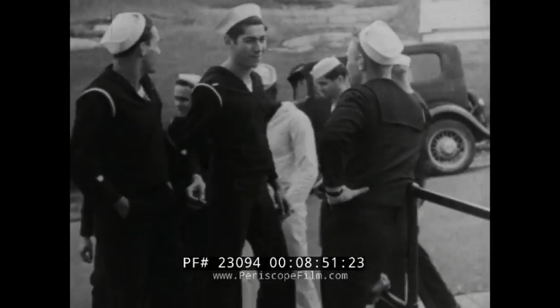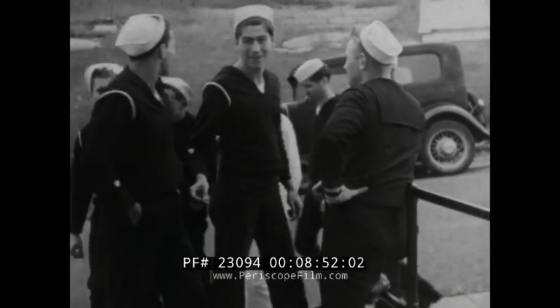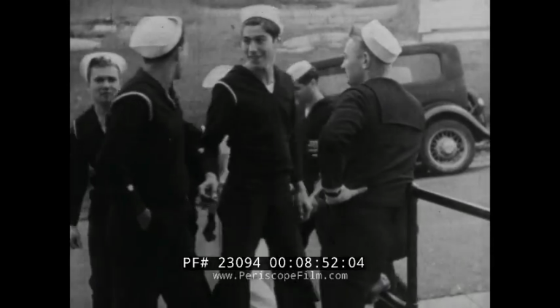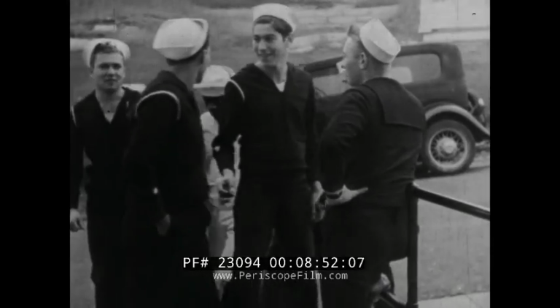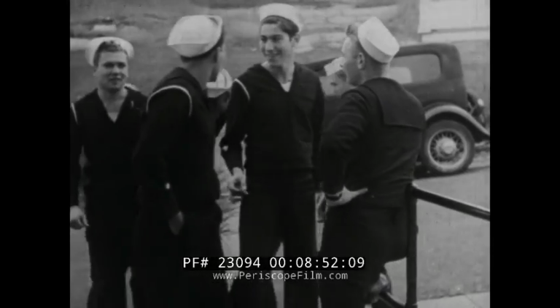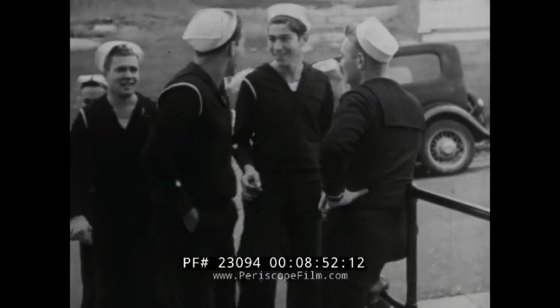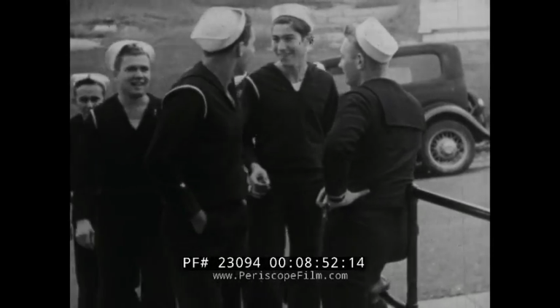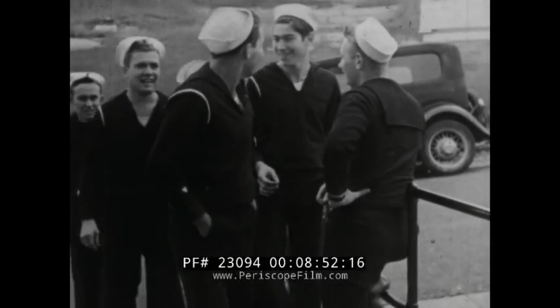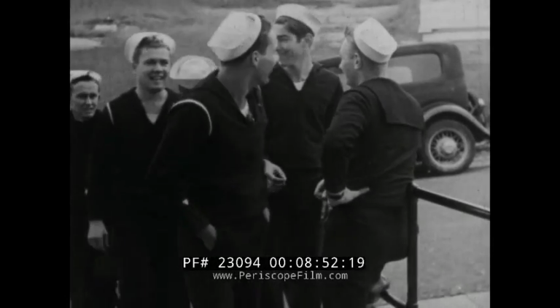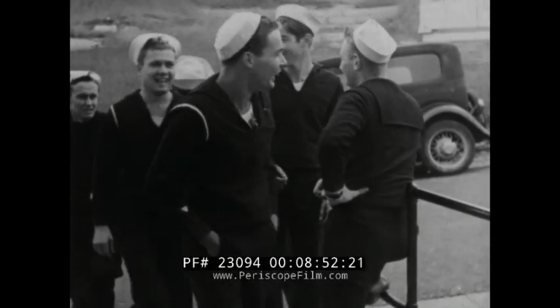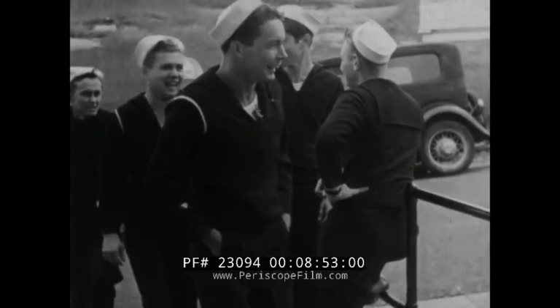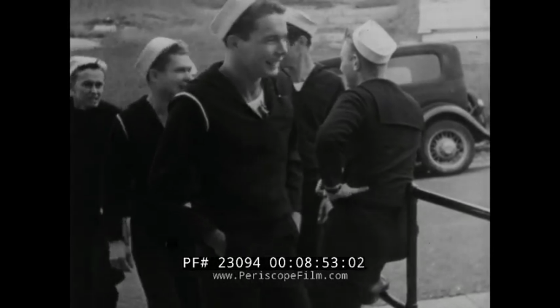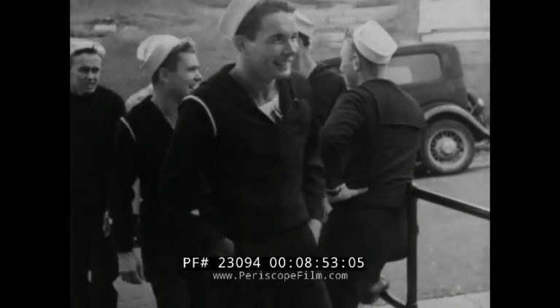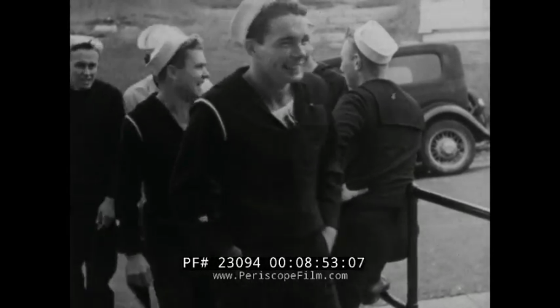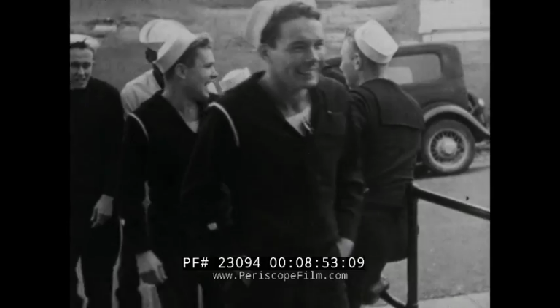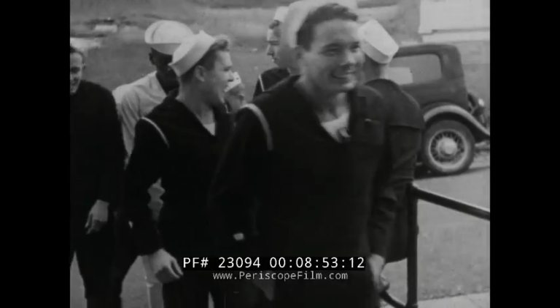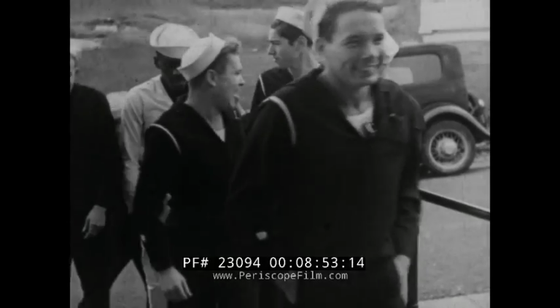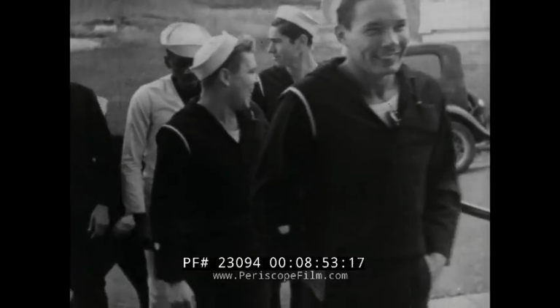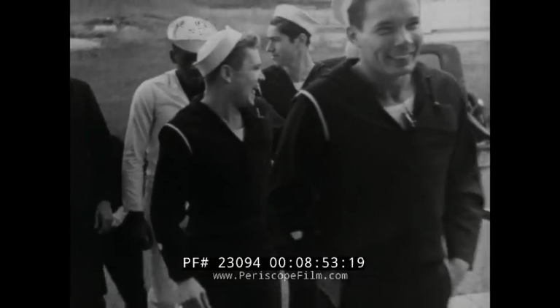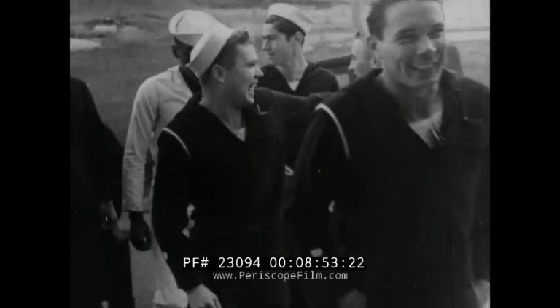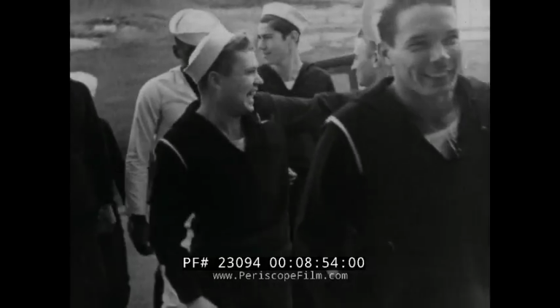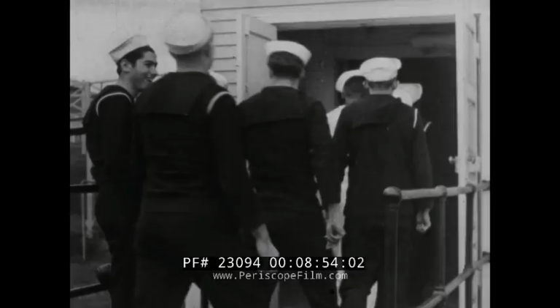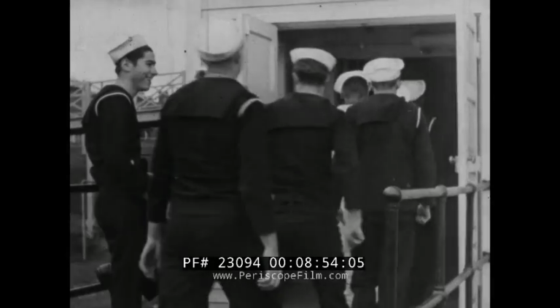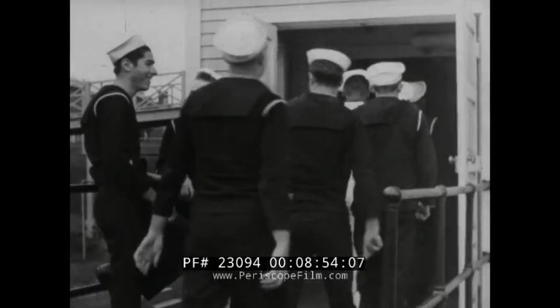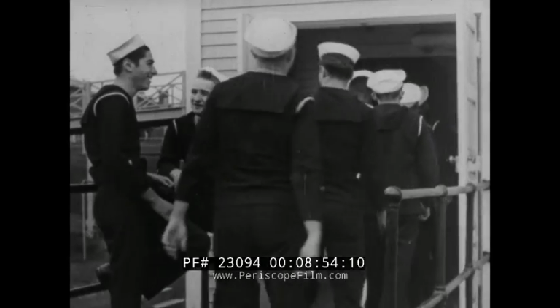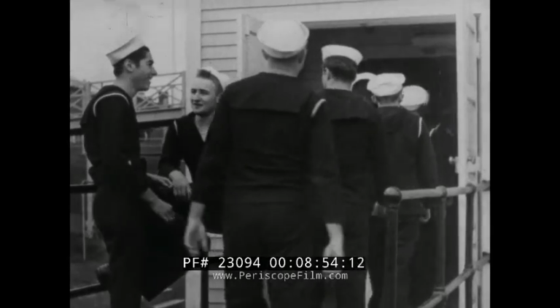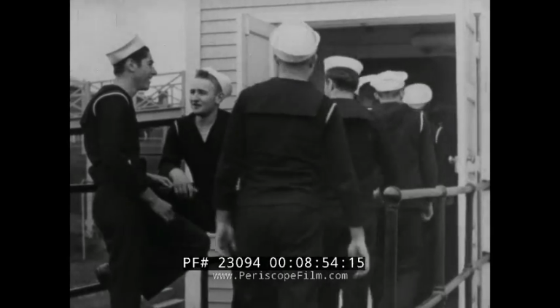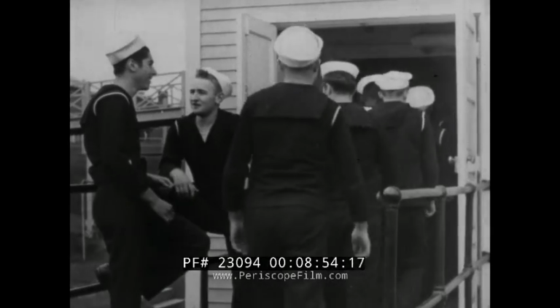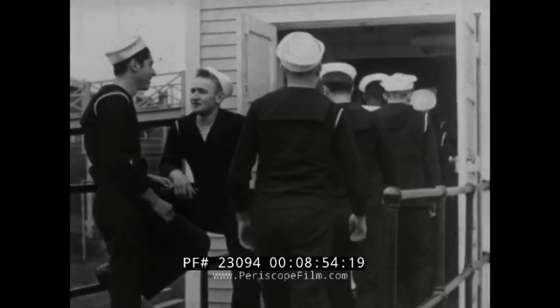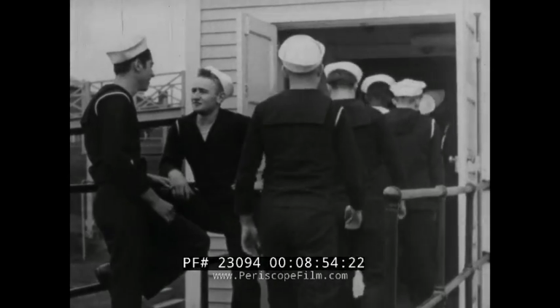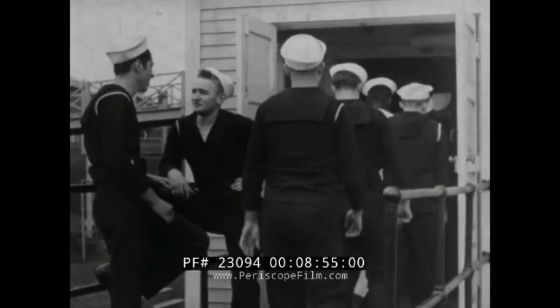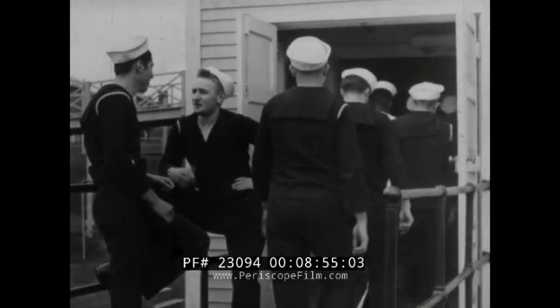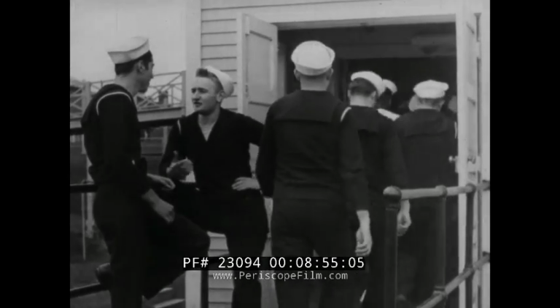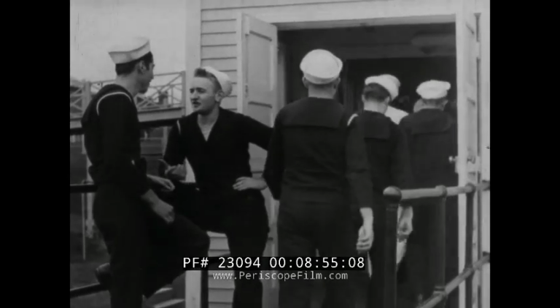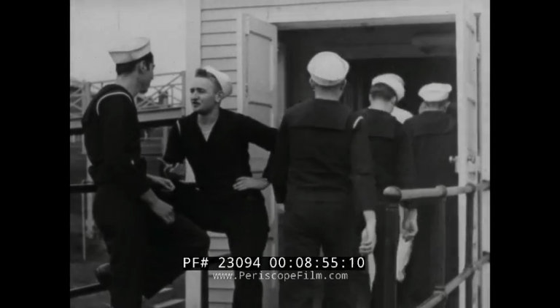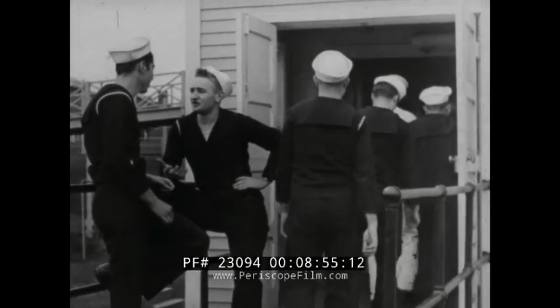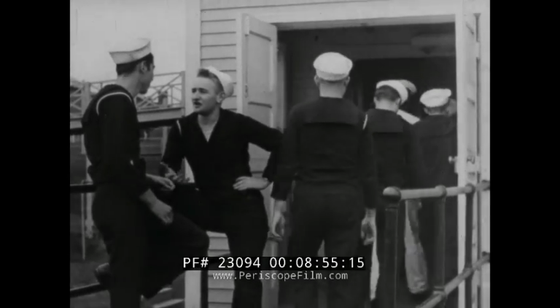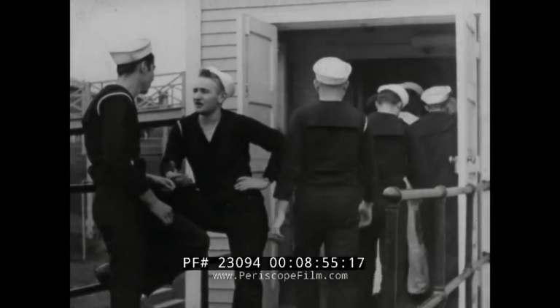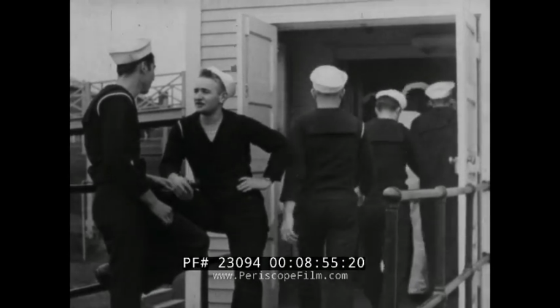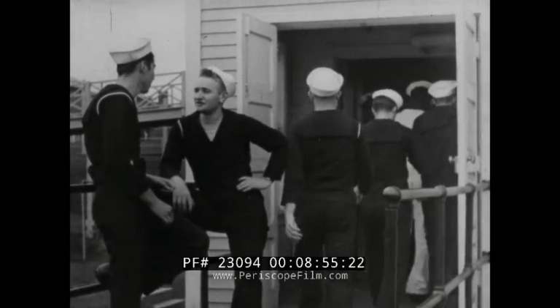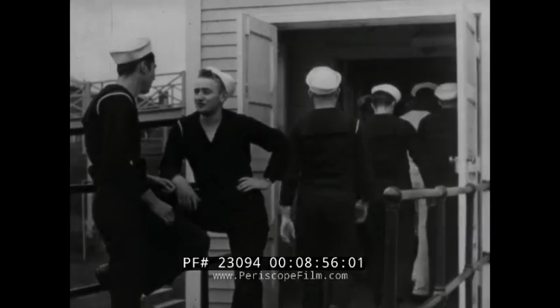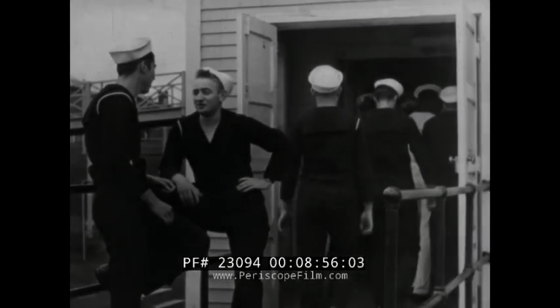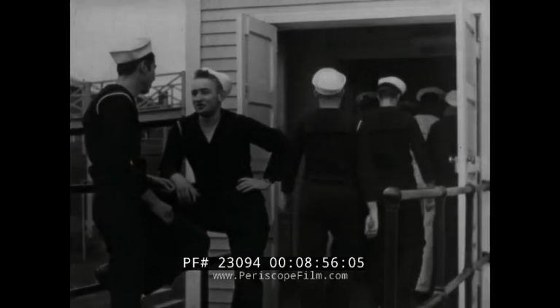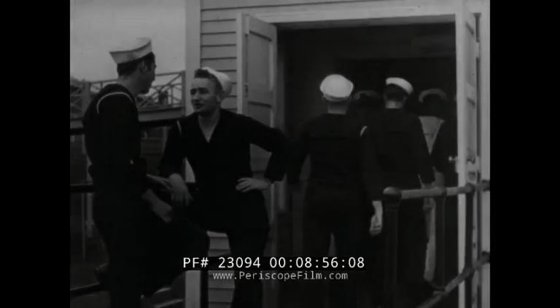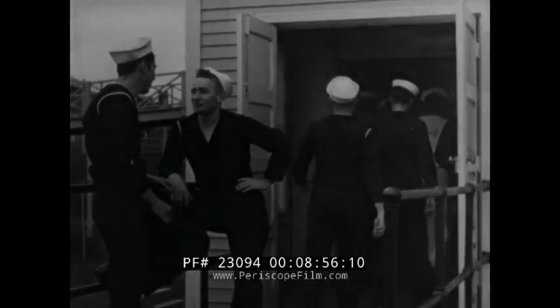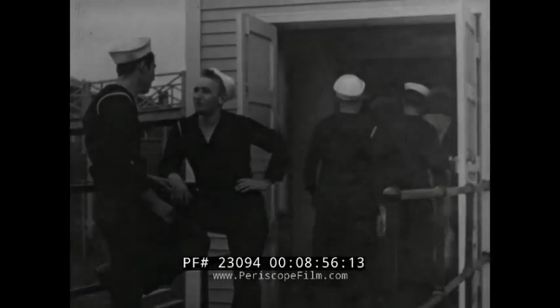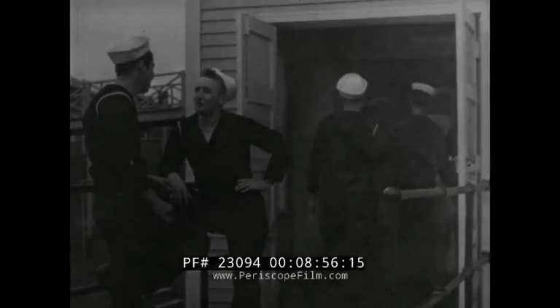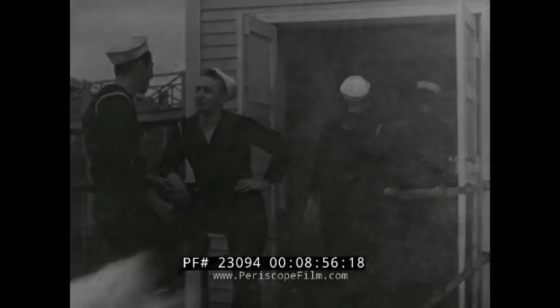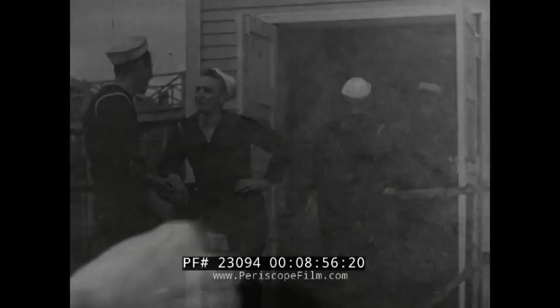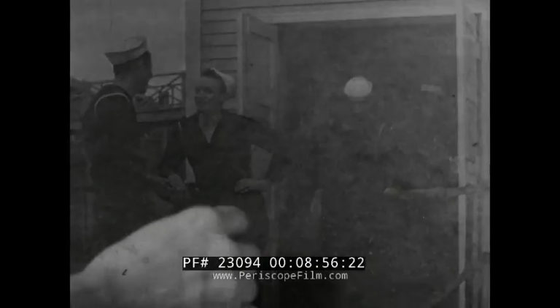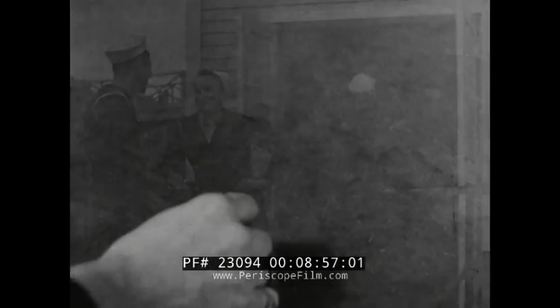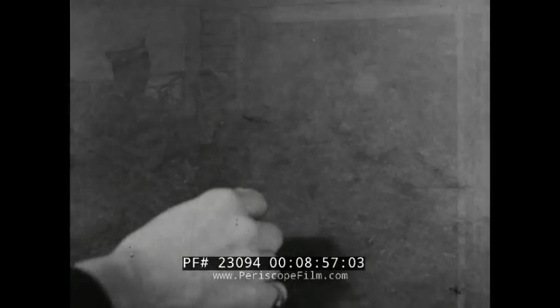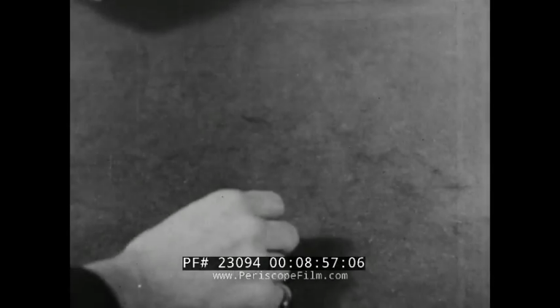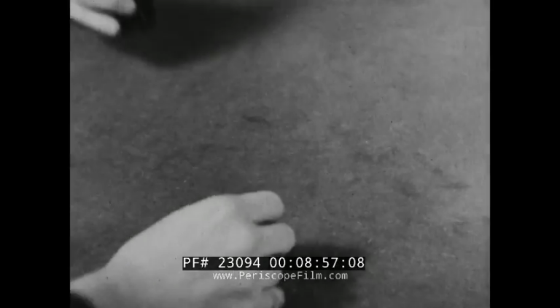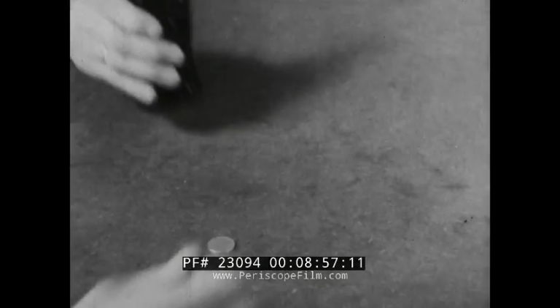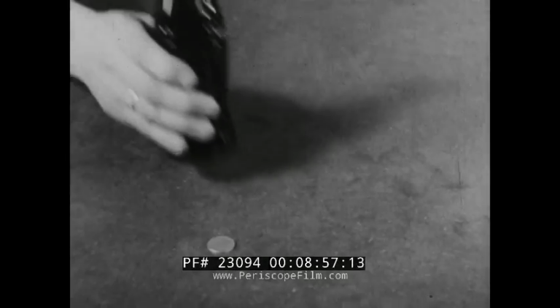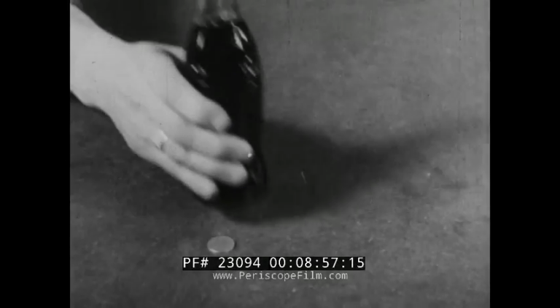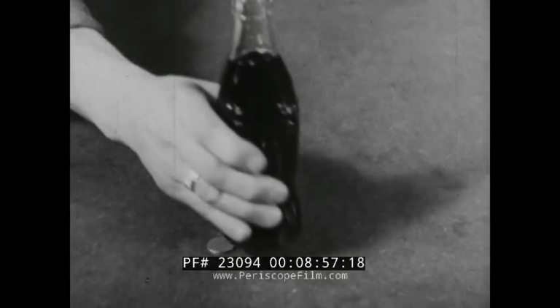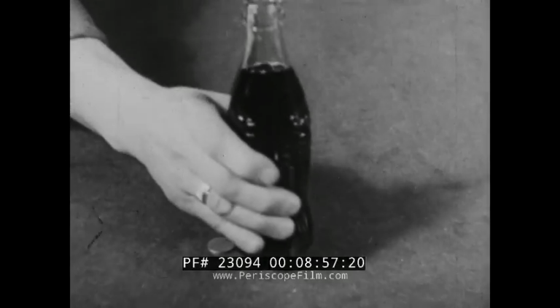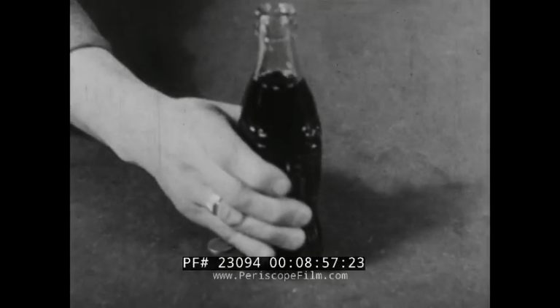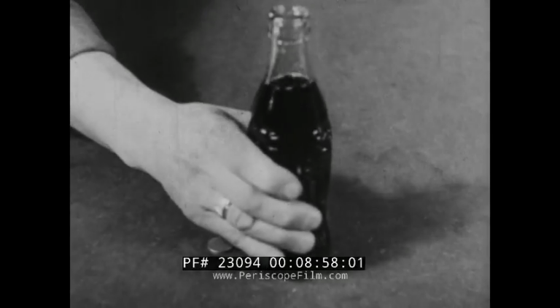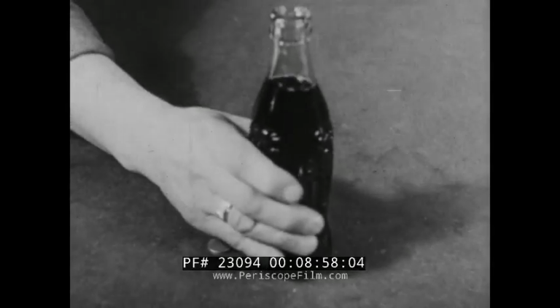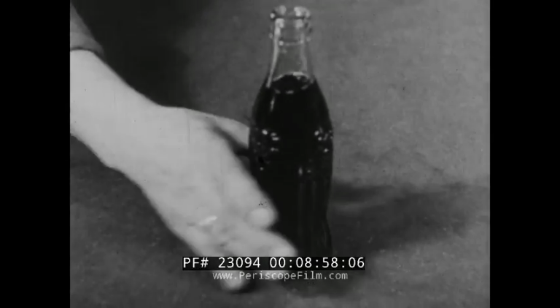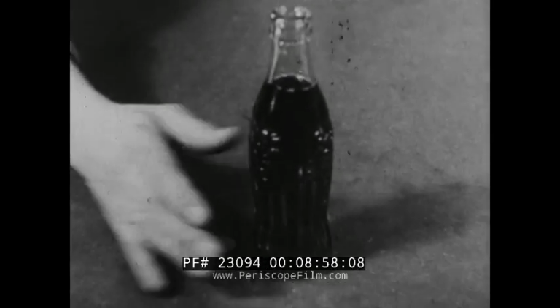No training station would be complete without its canteen, the general store of any government reservation.